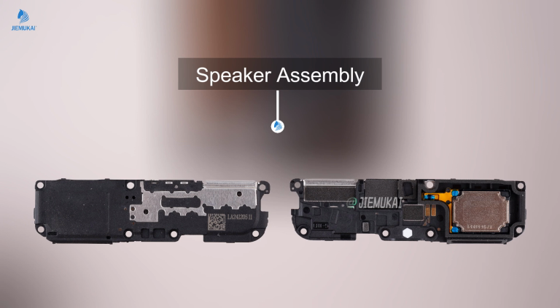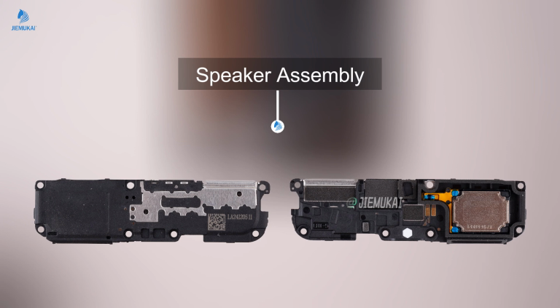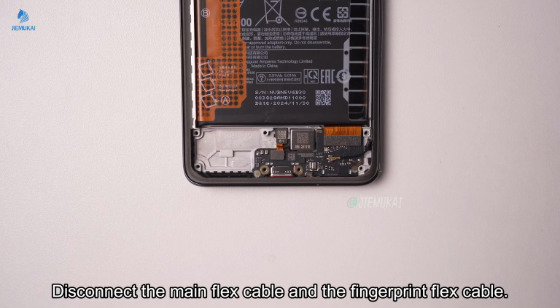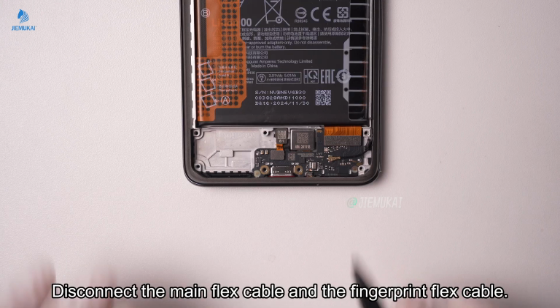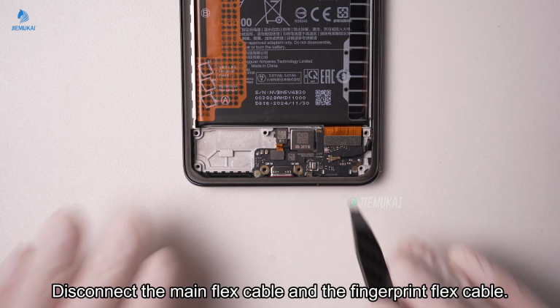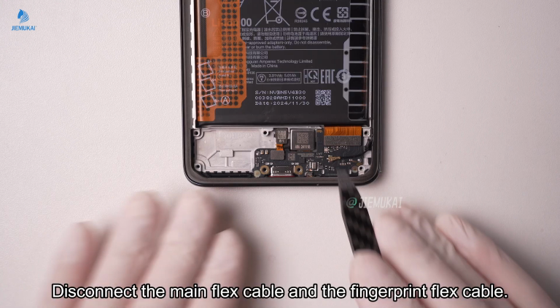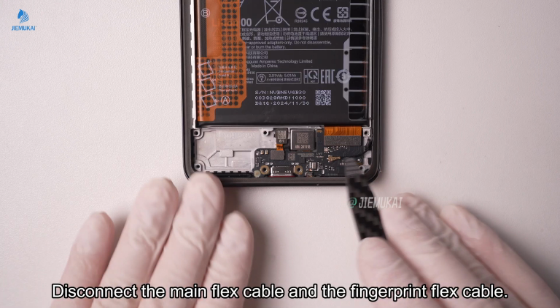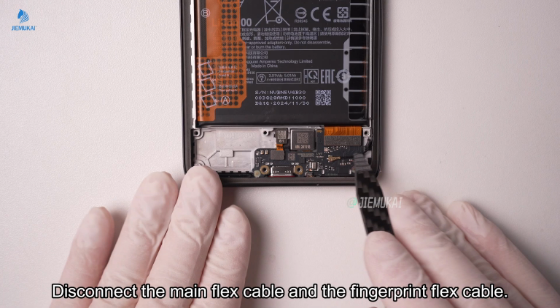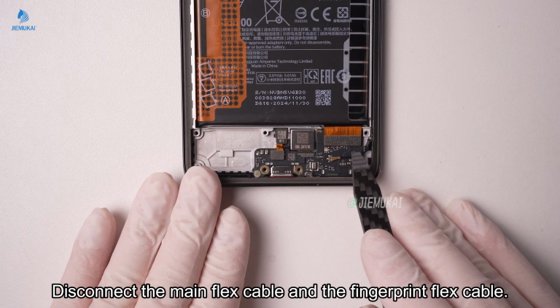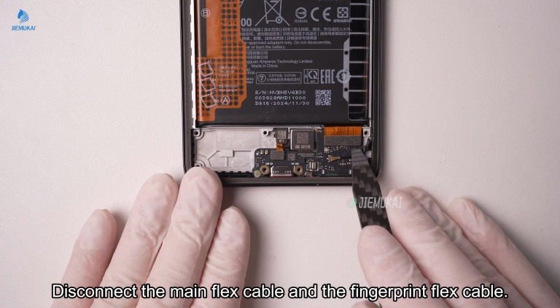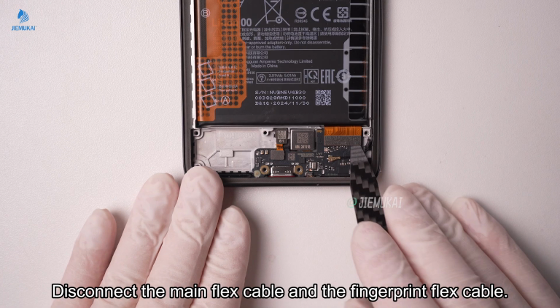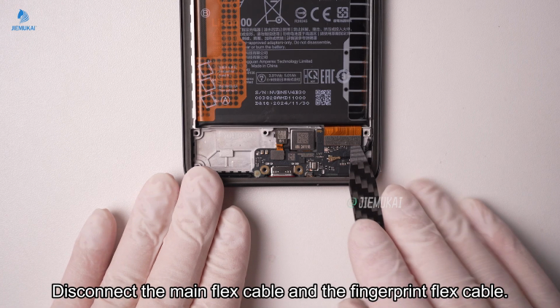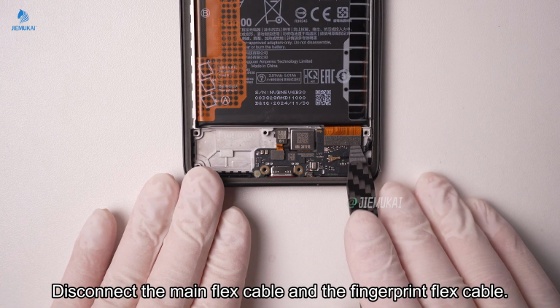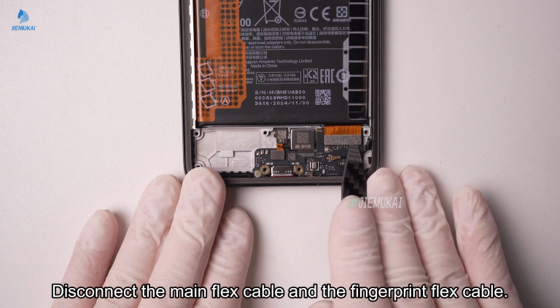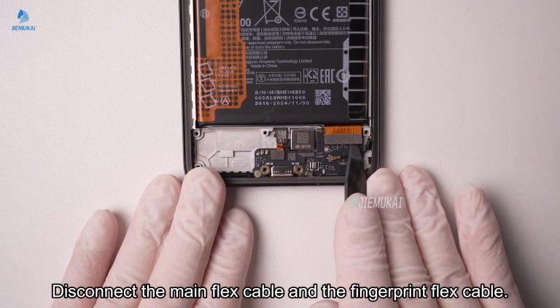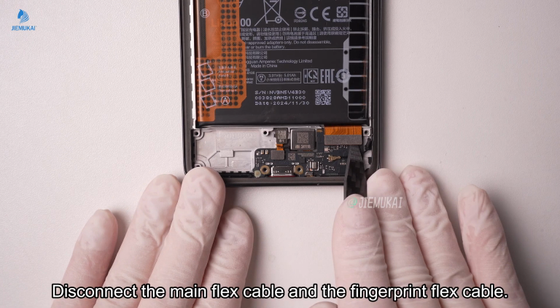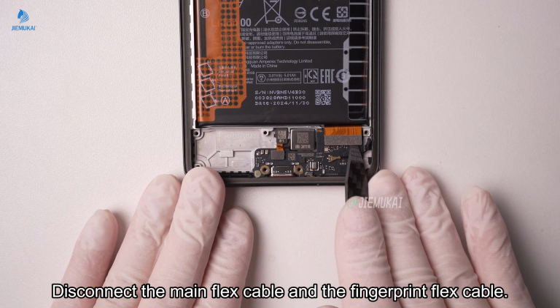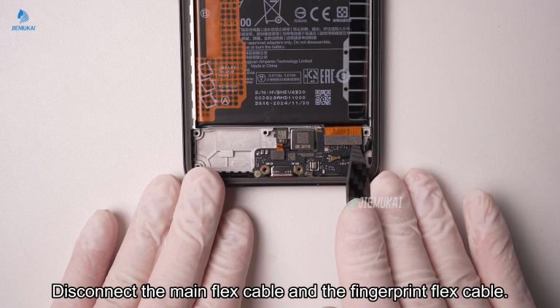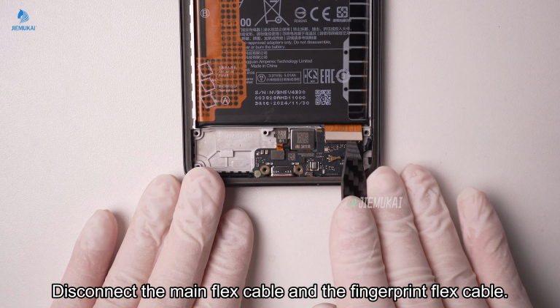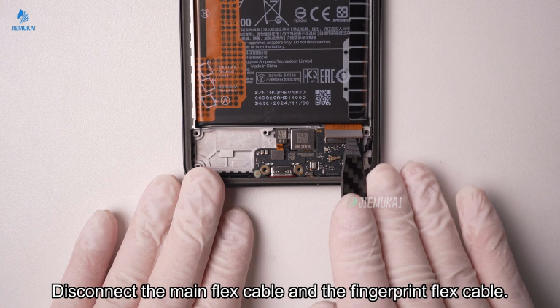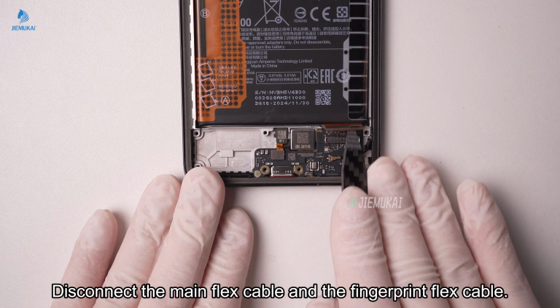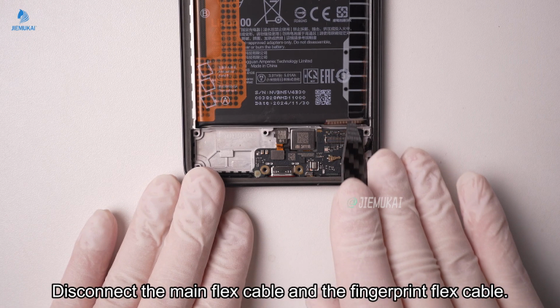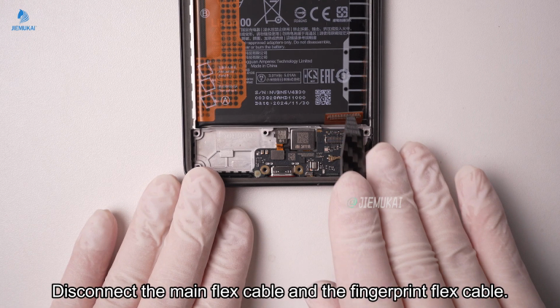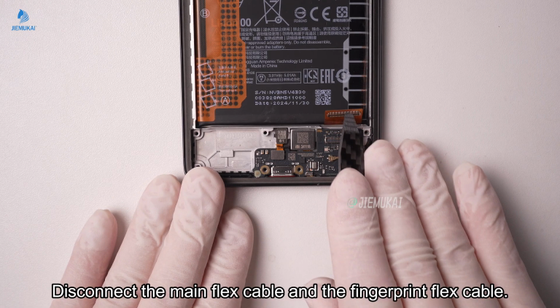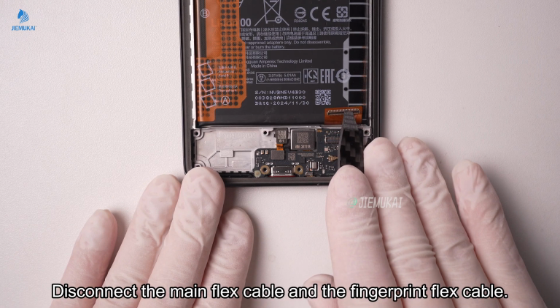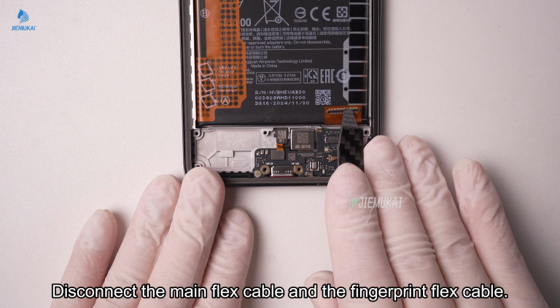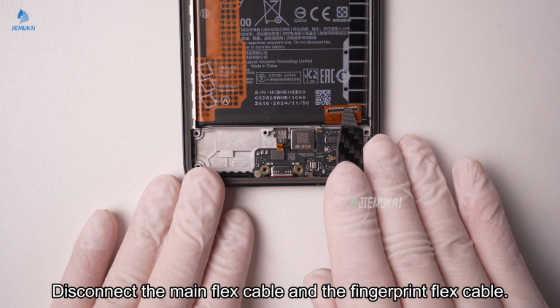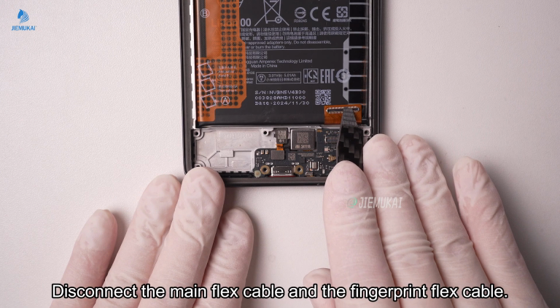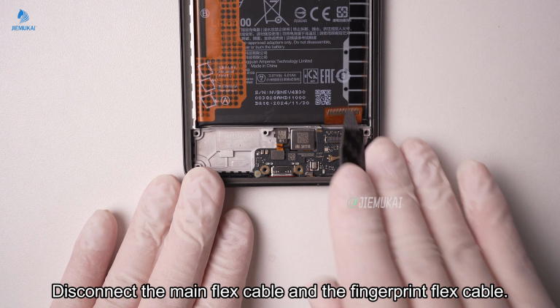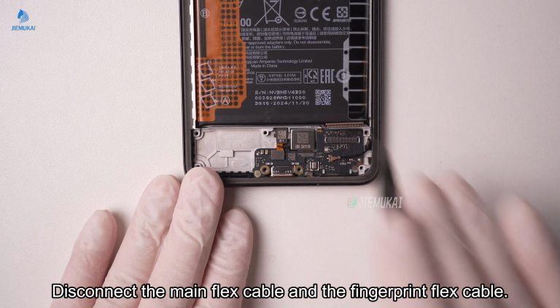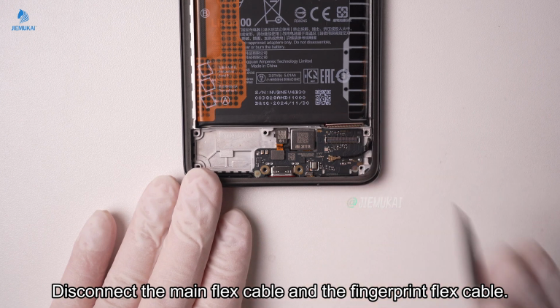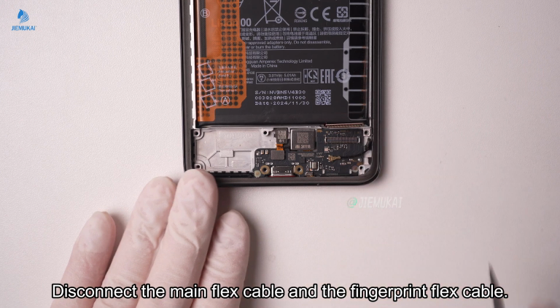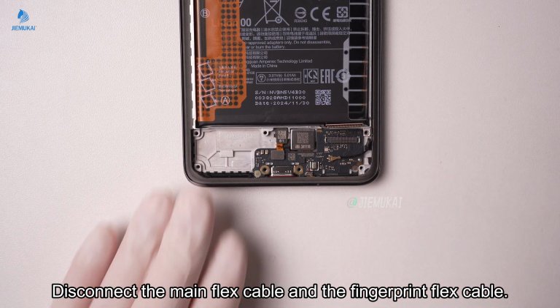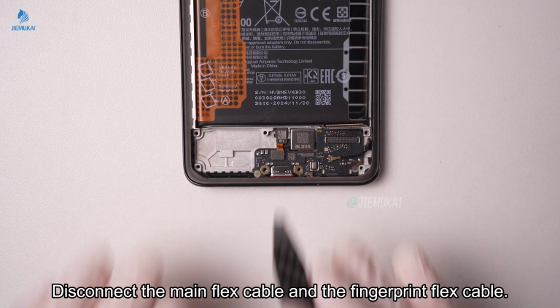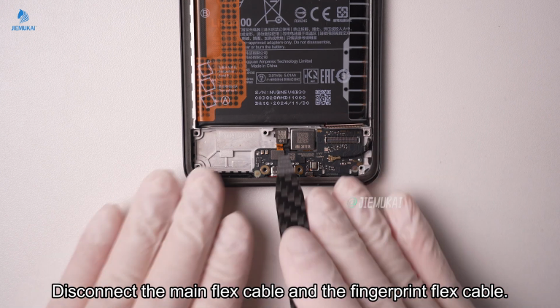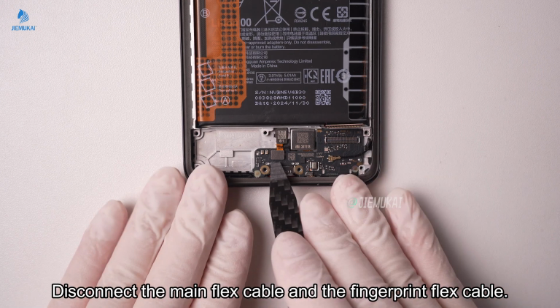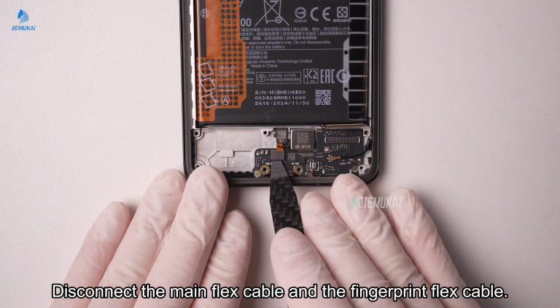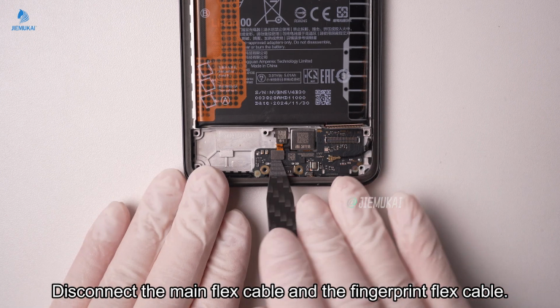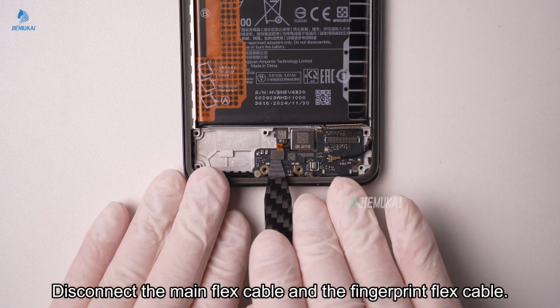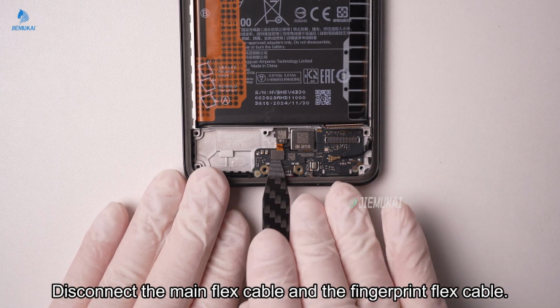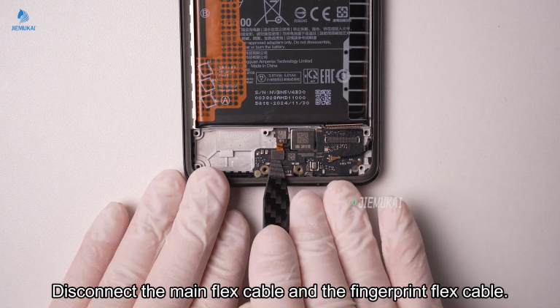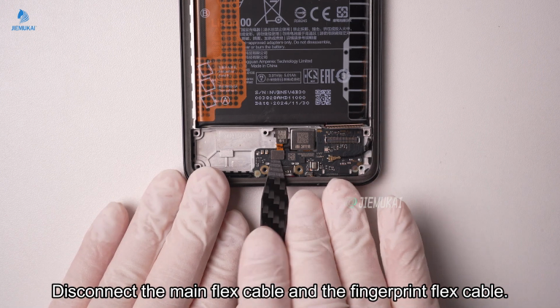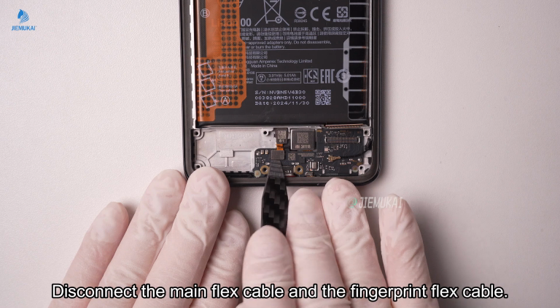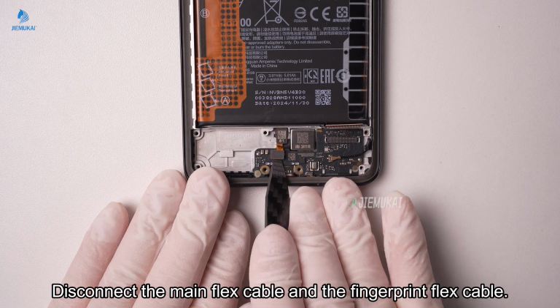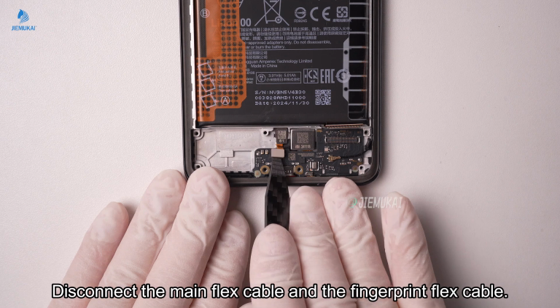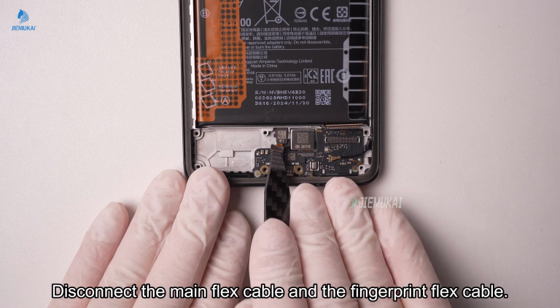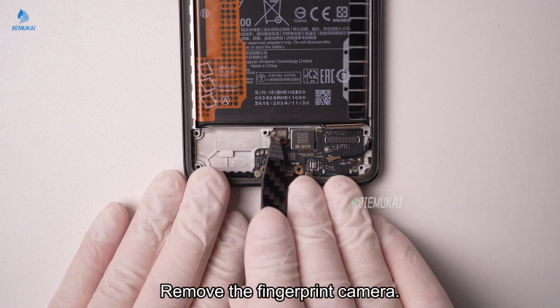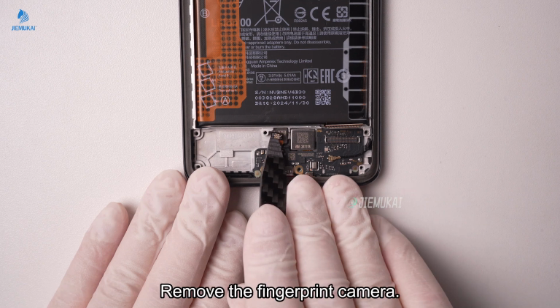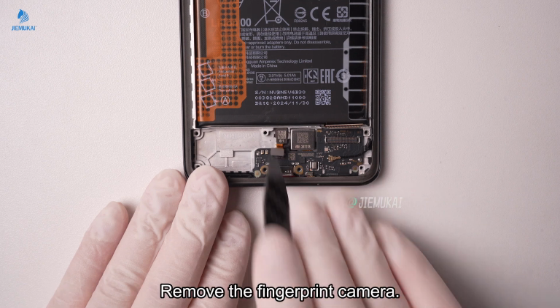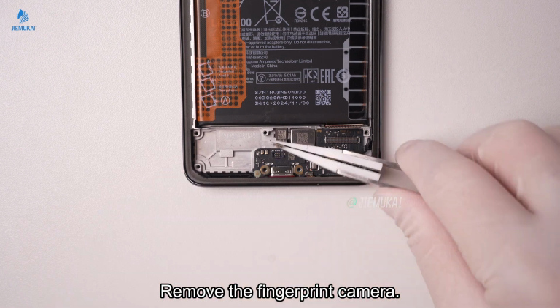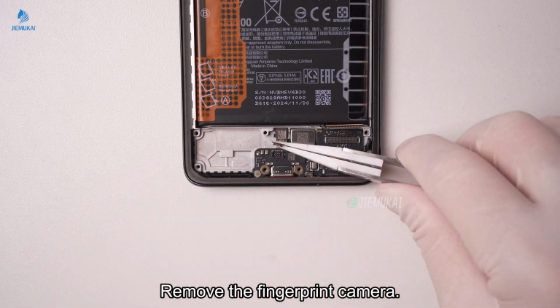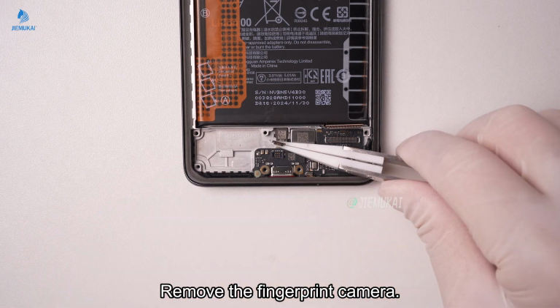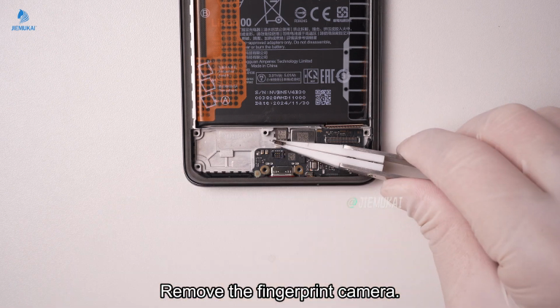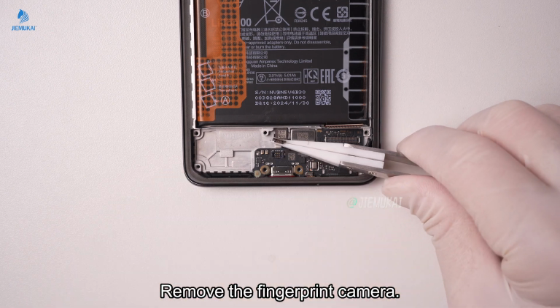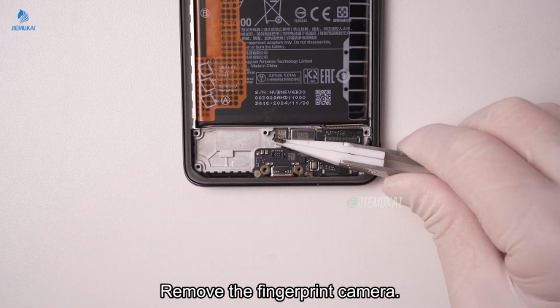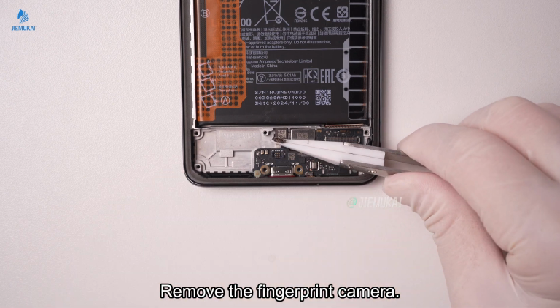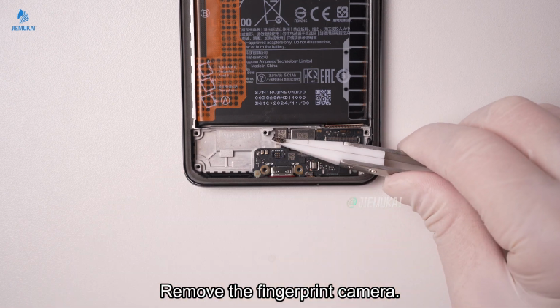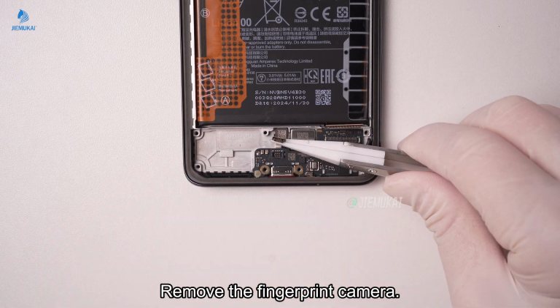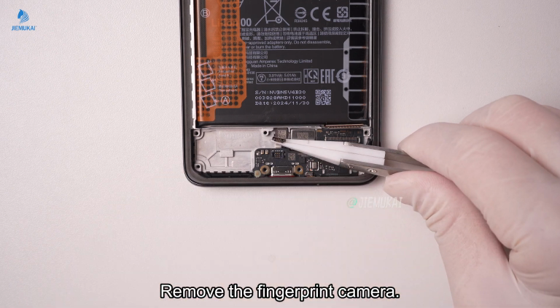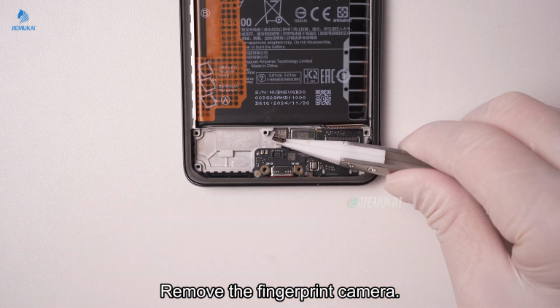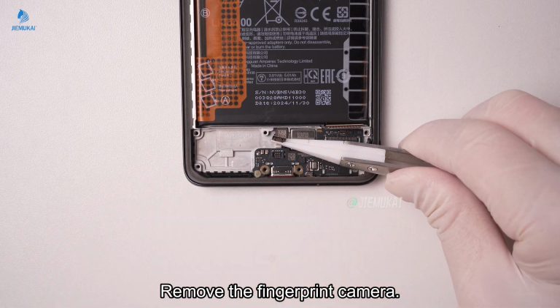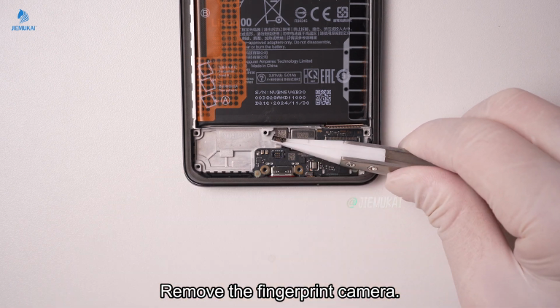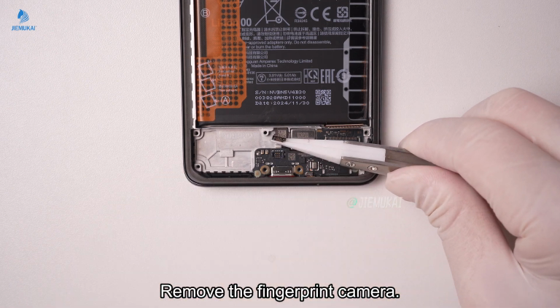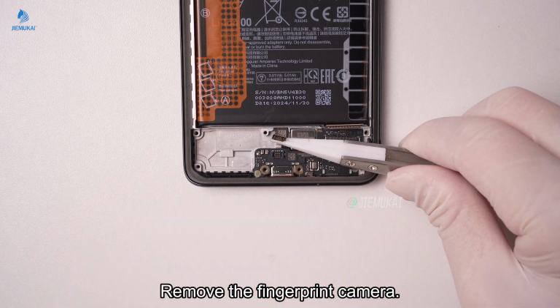Disconnect the main flex cable and the fingerprint flex cable. Remove the fingerprint camera.